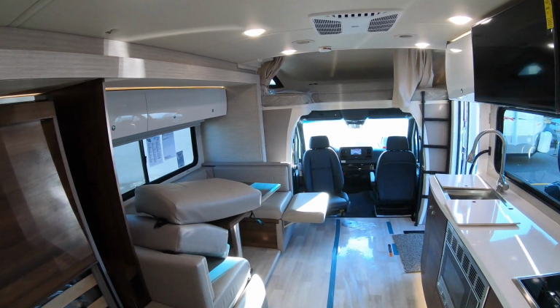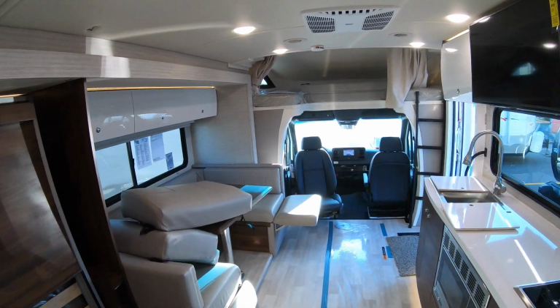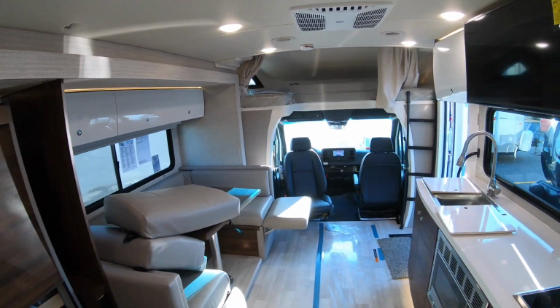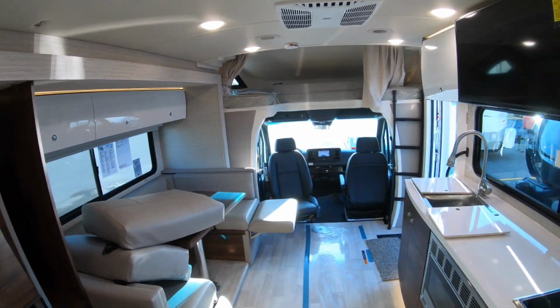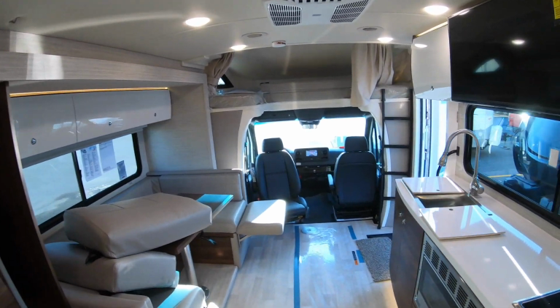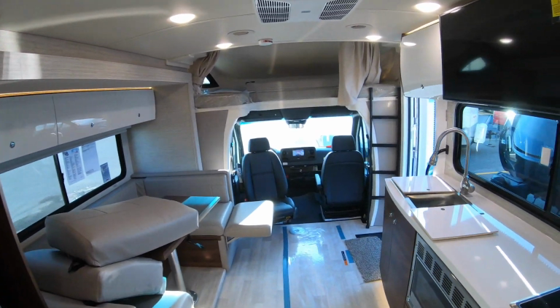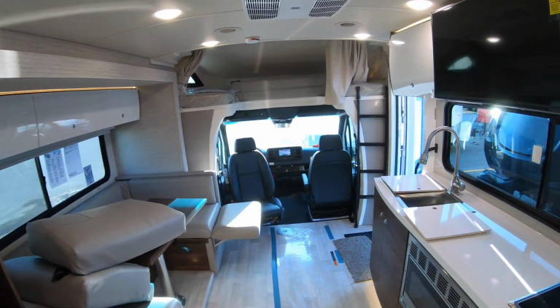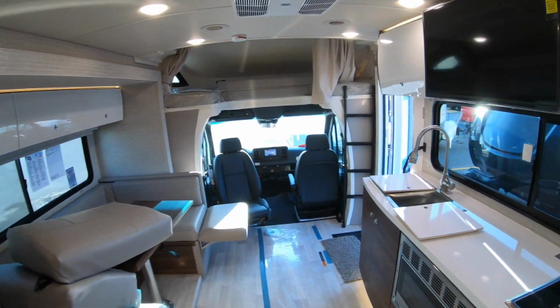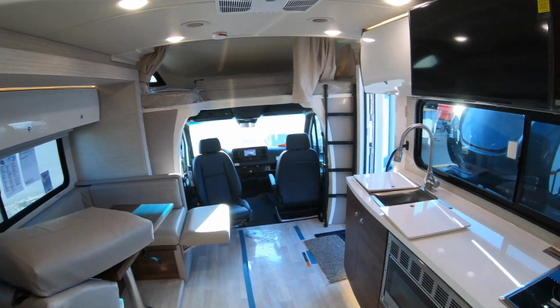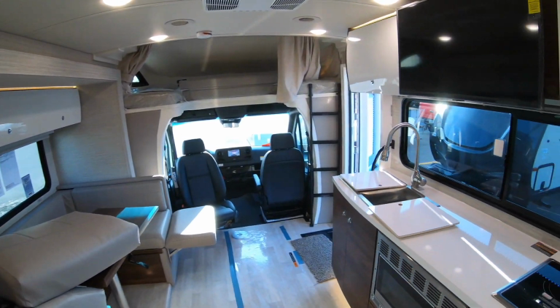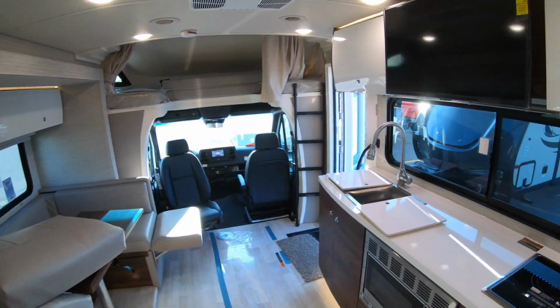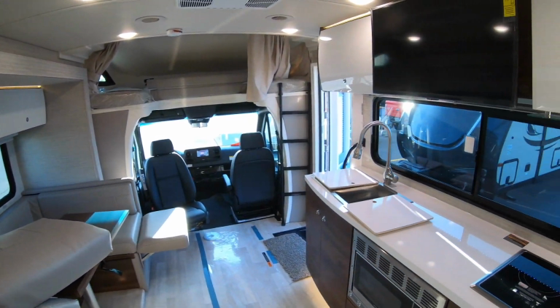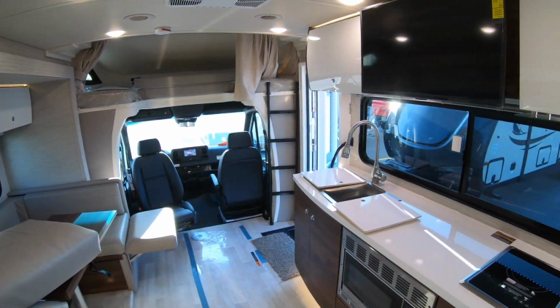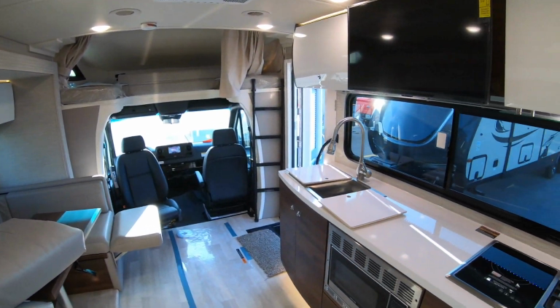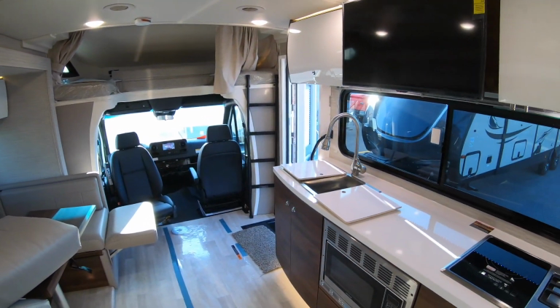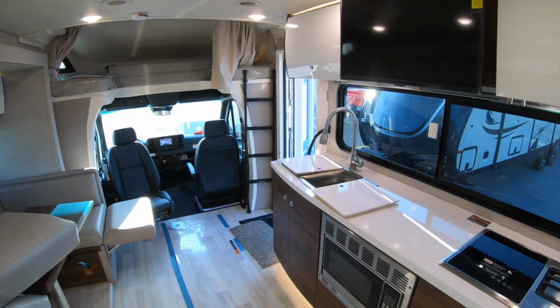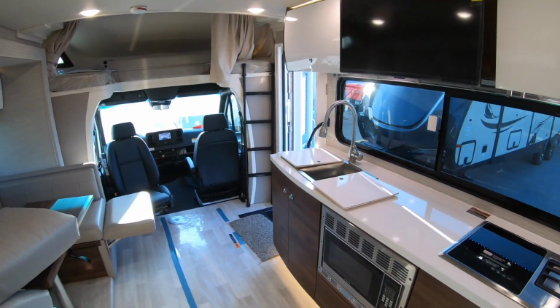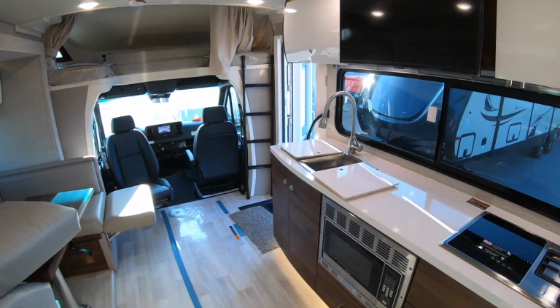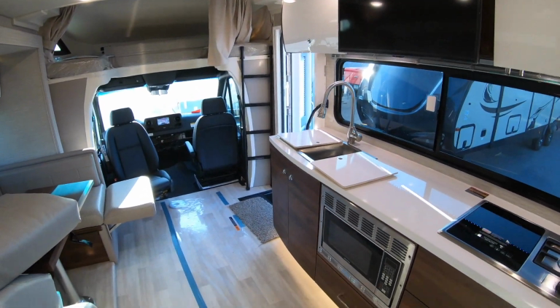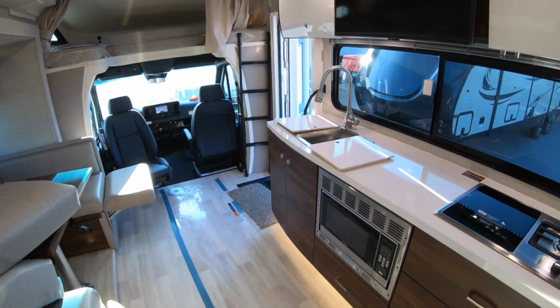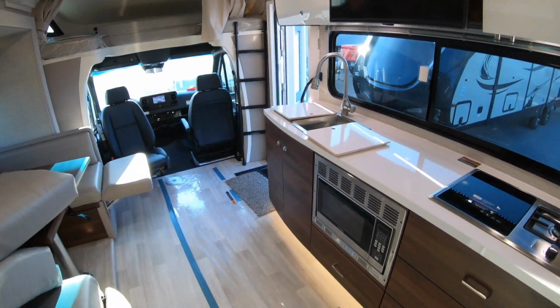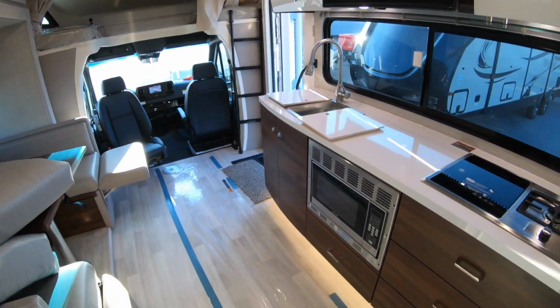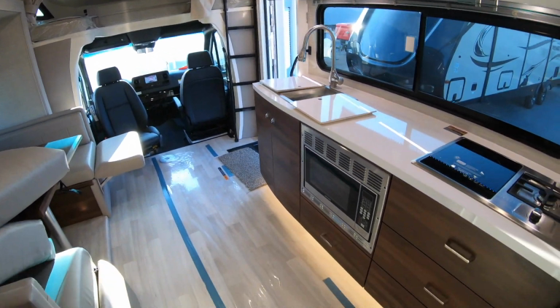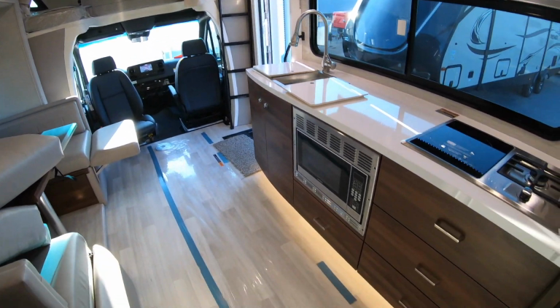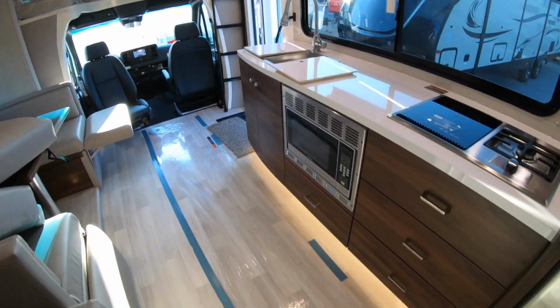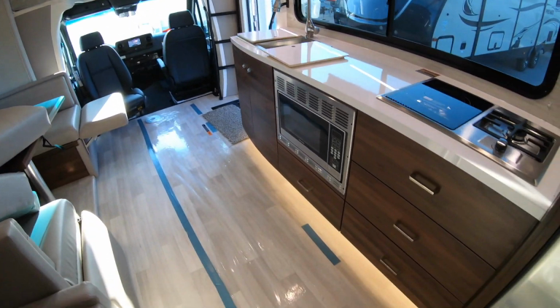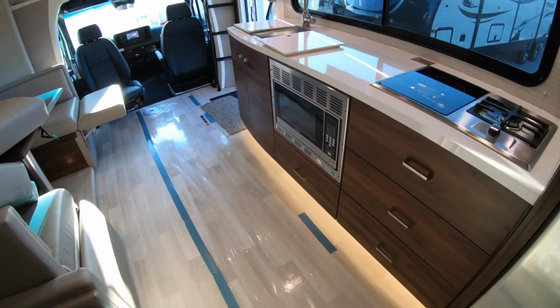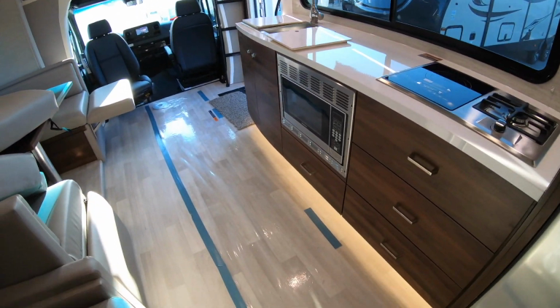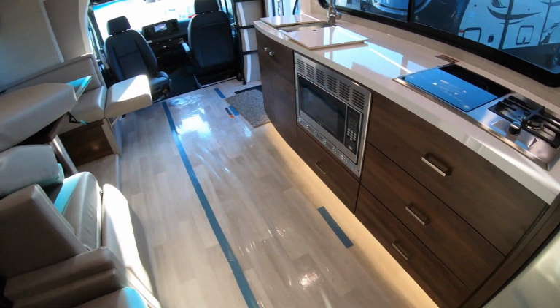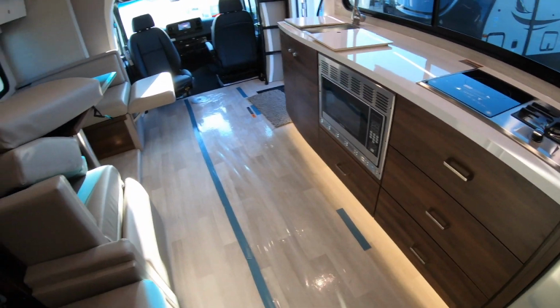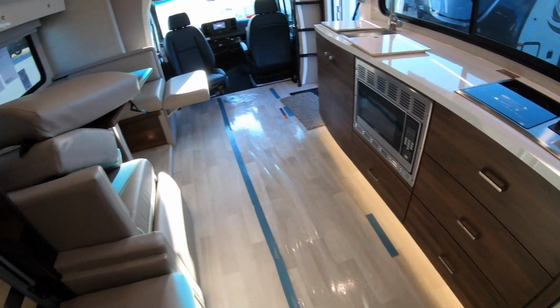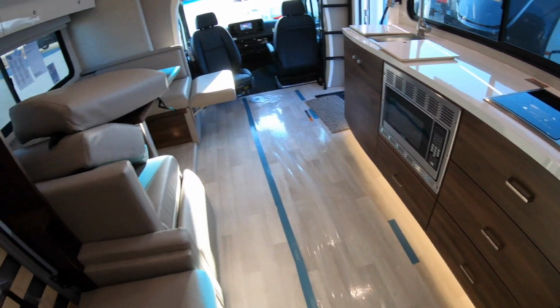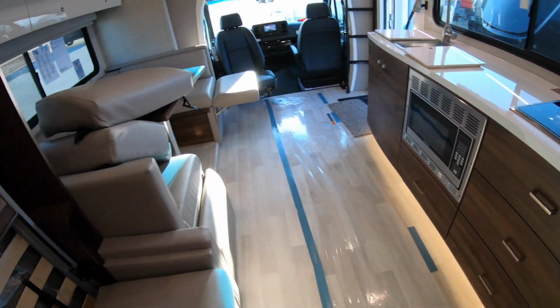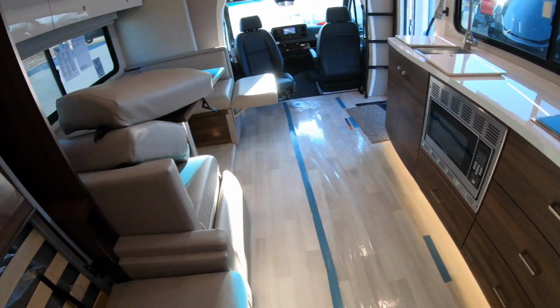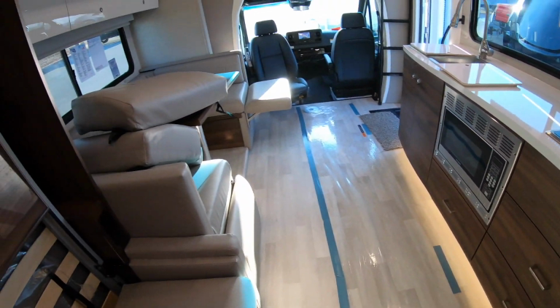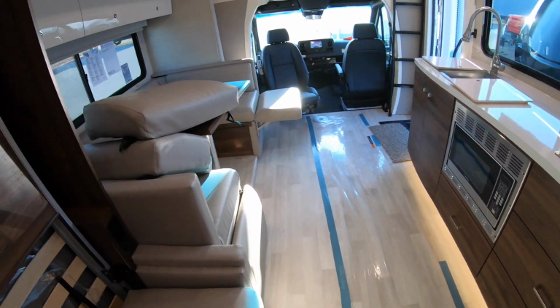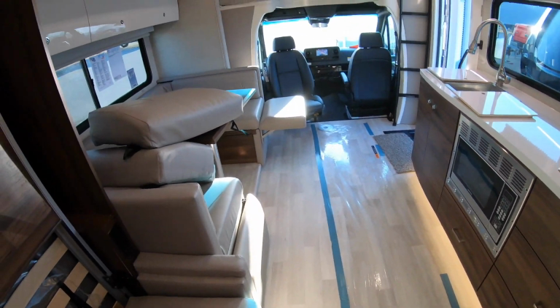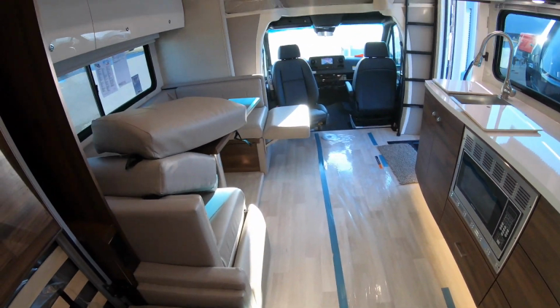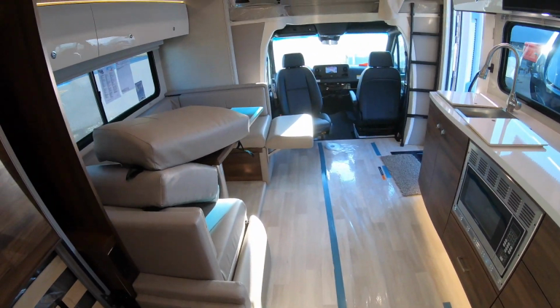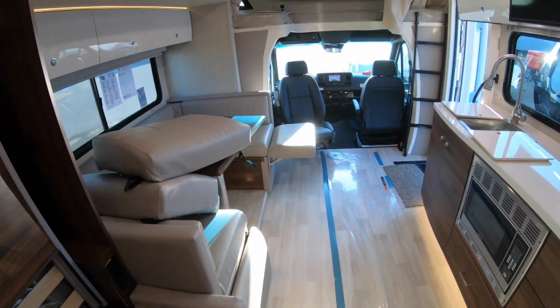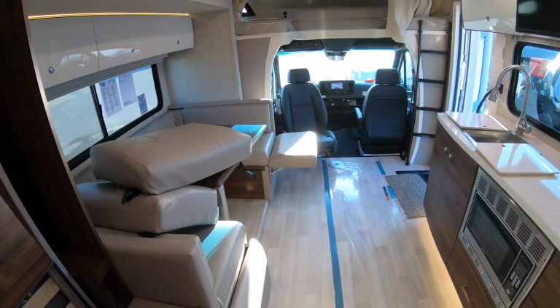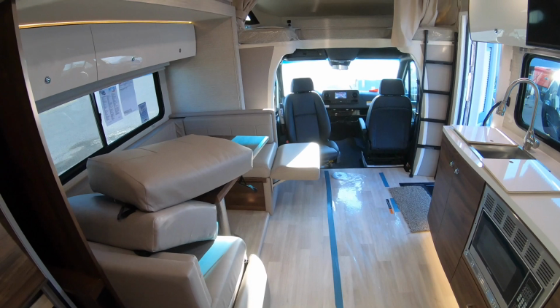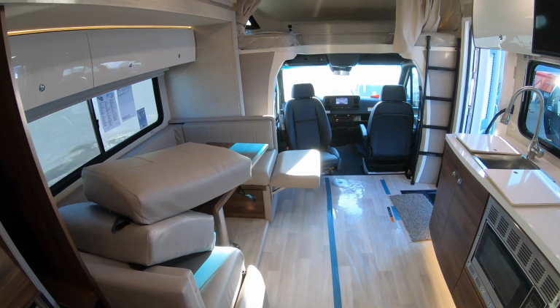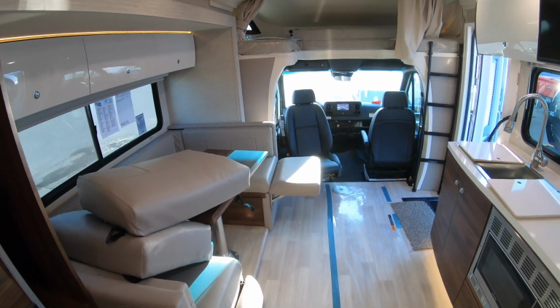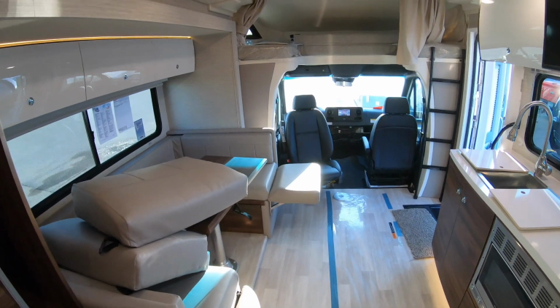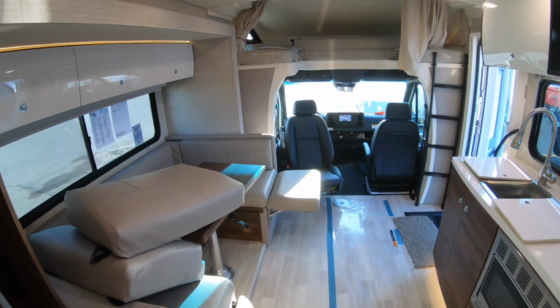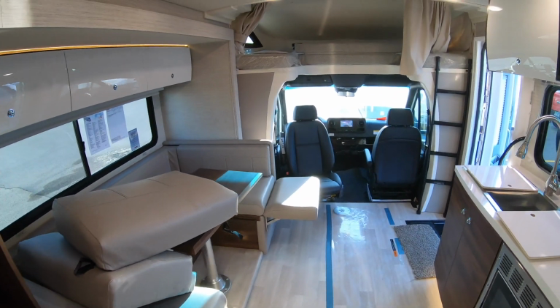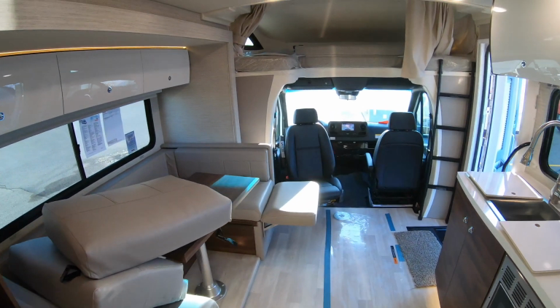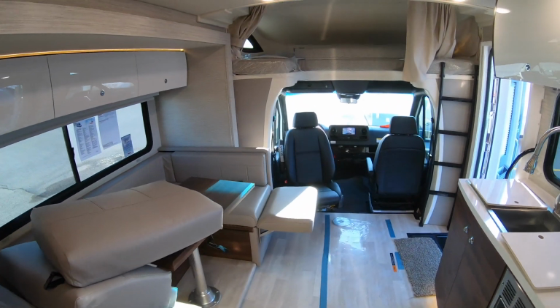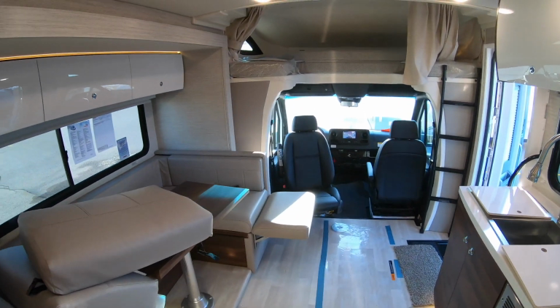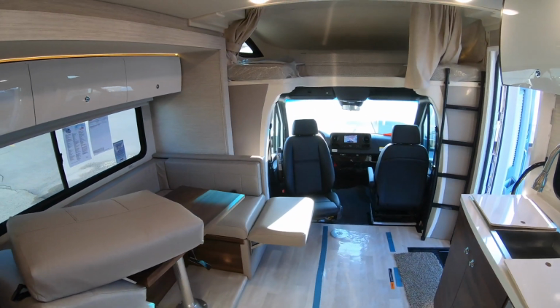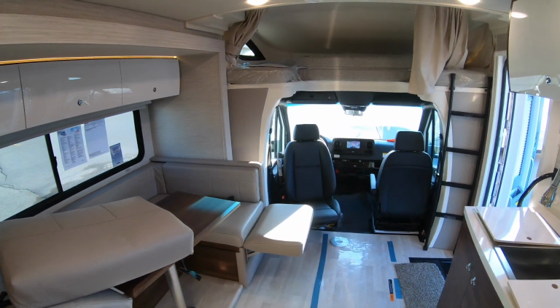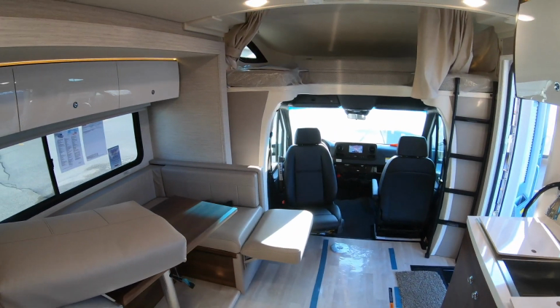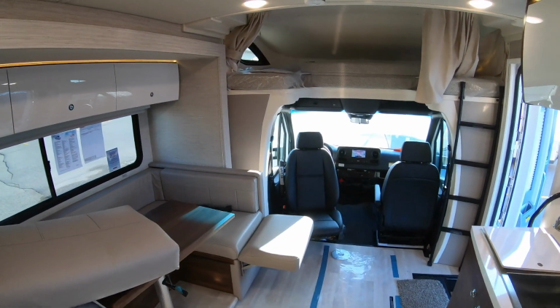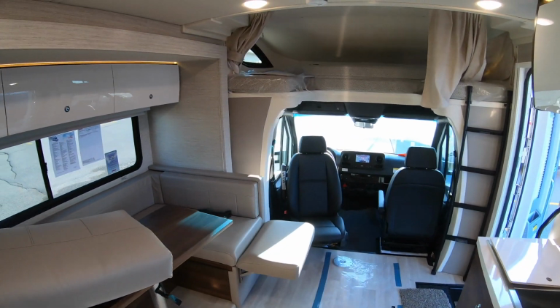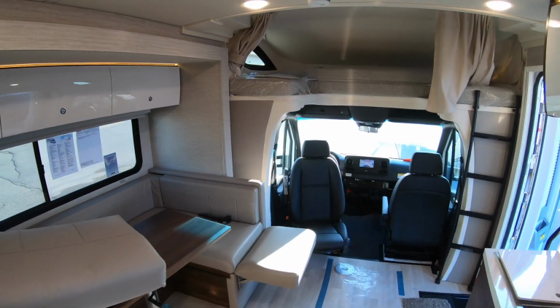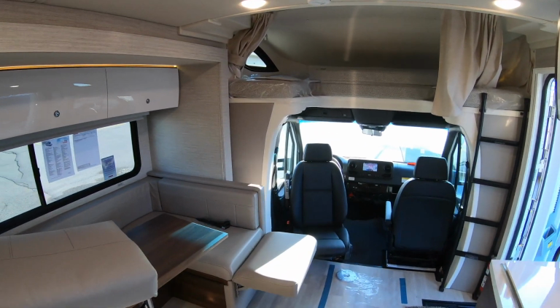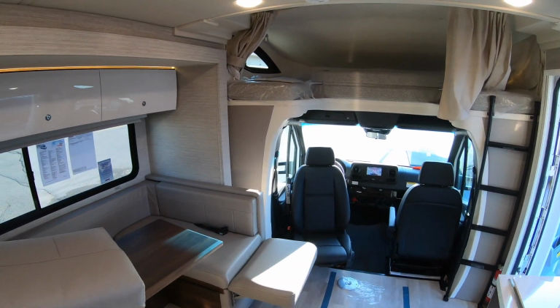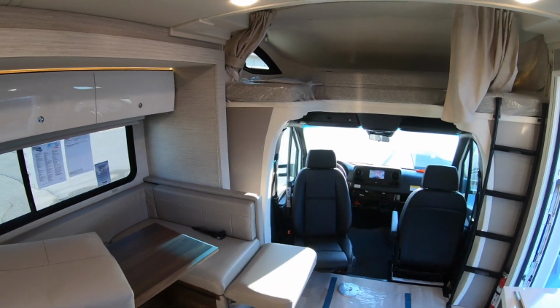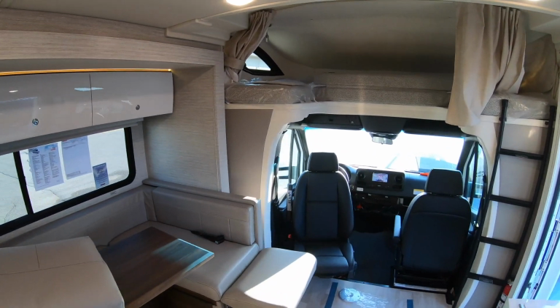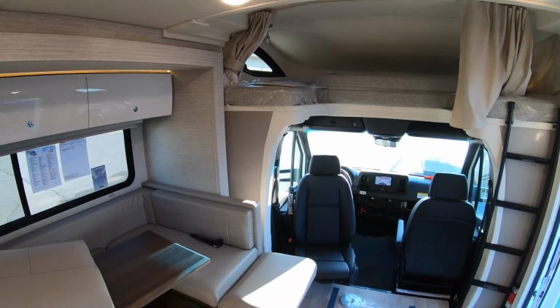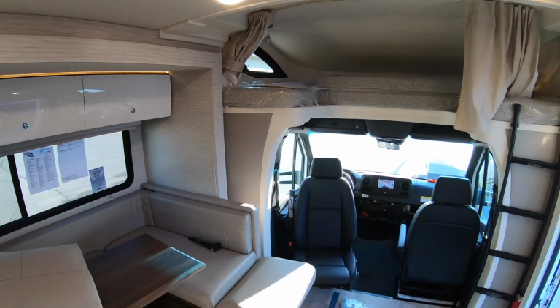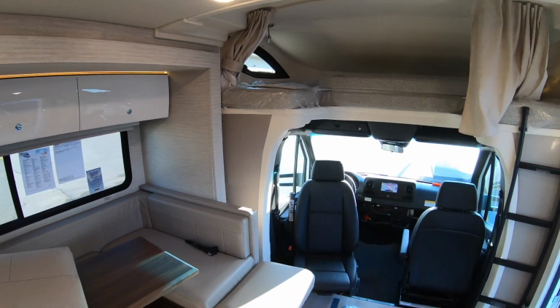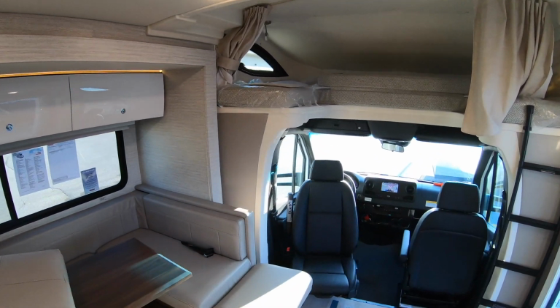With this nice big slide extended, it really opens things up in here and gives you lots of nice room for extra people and pets.